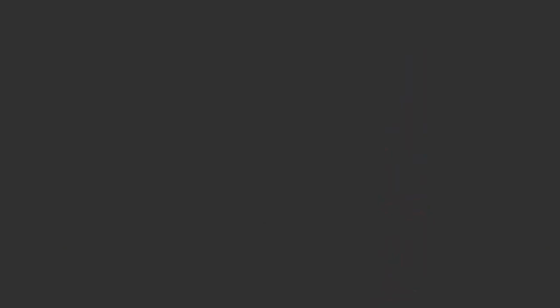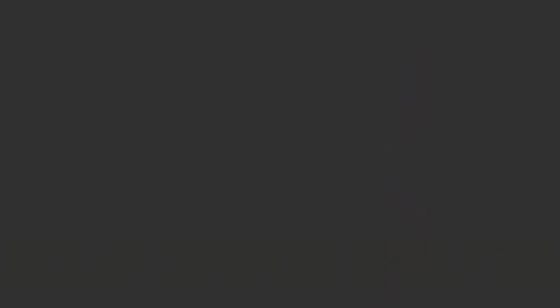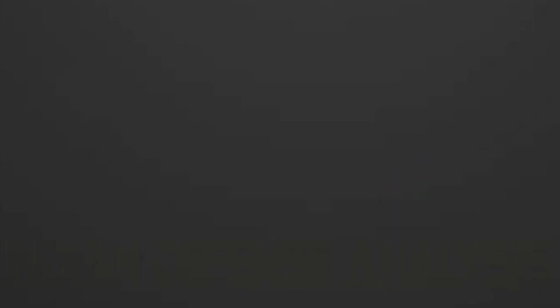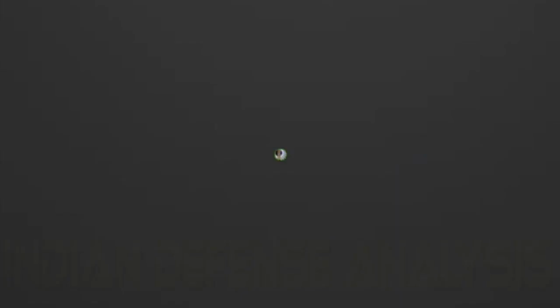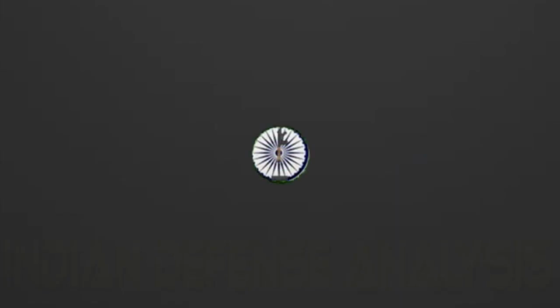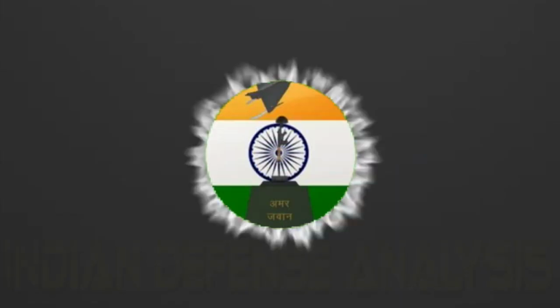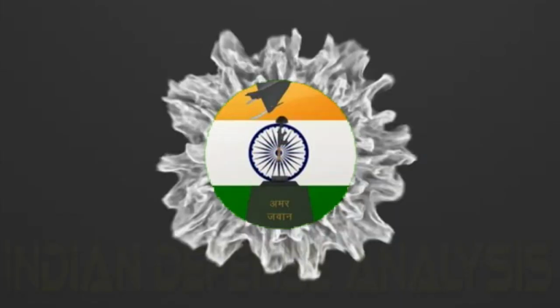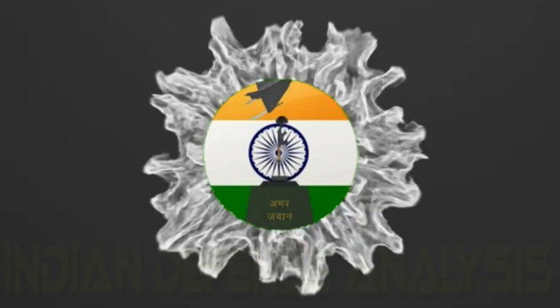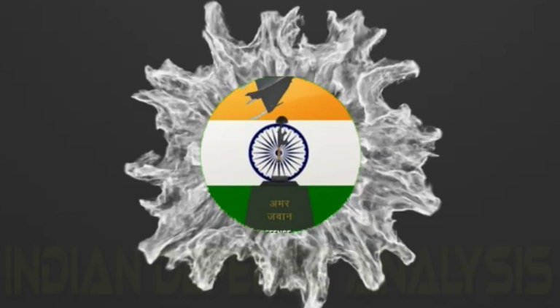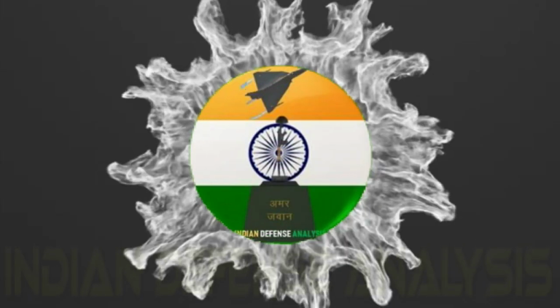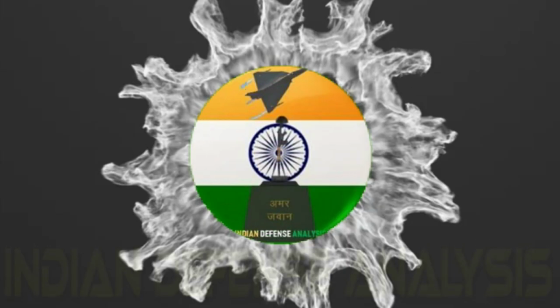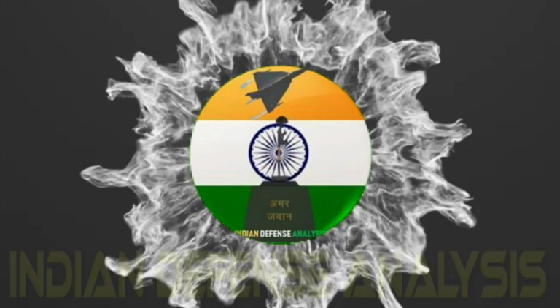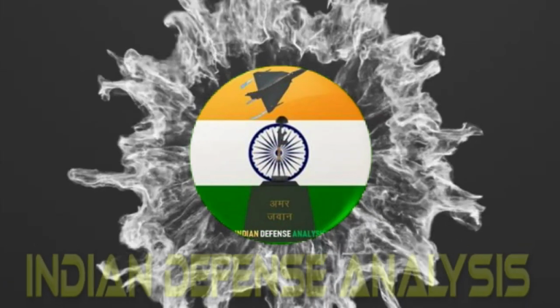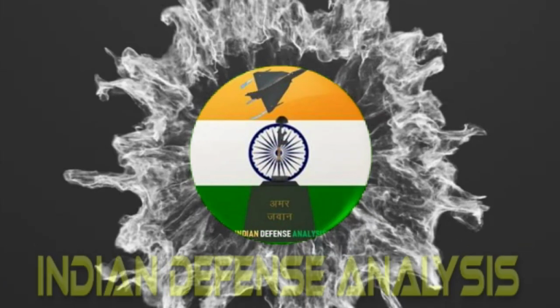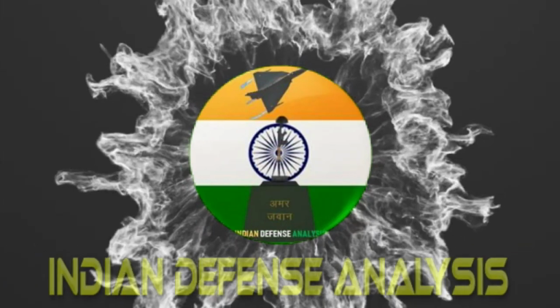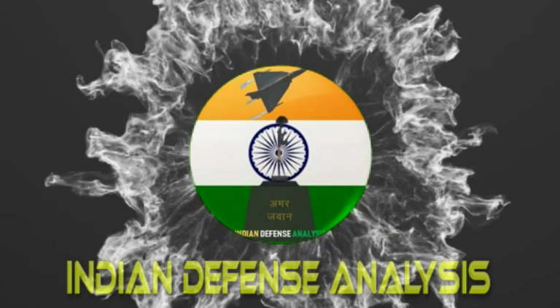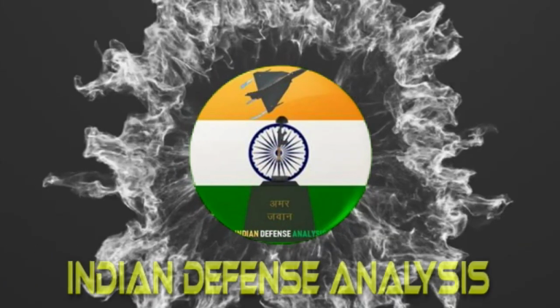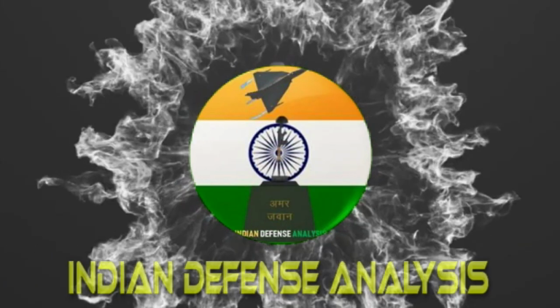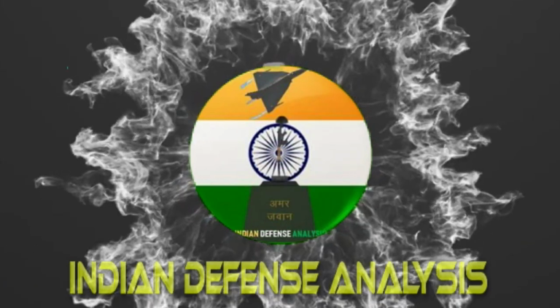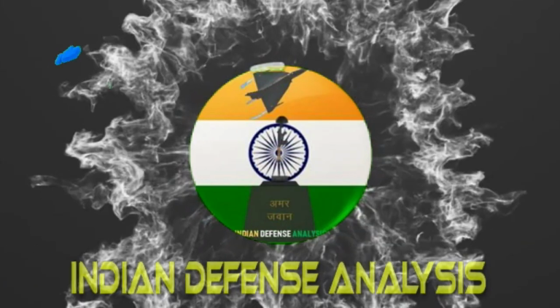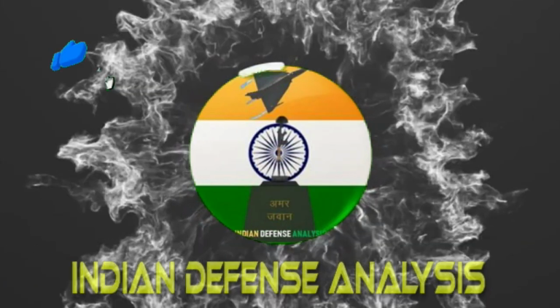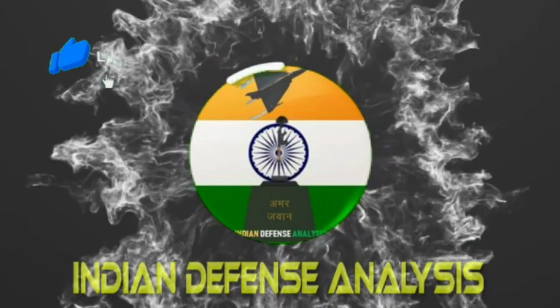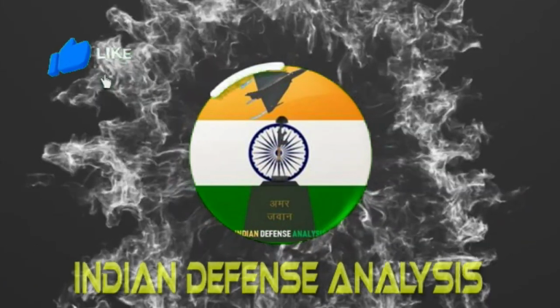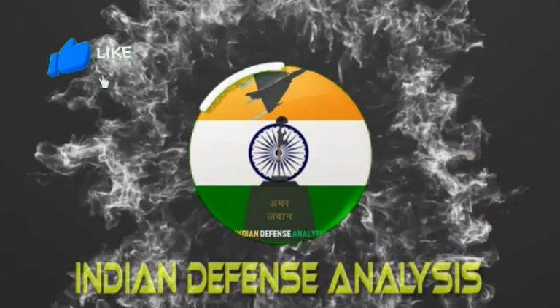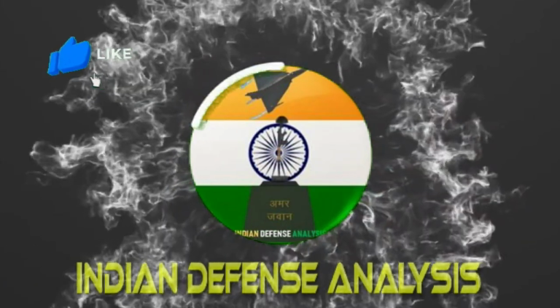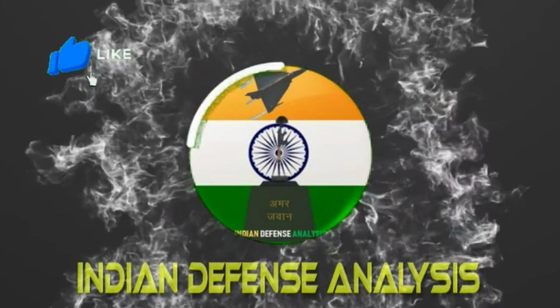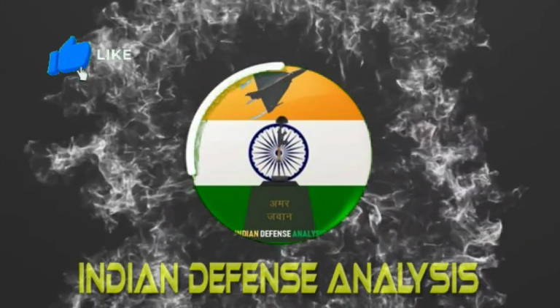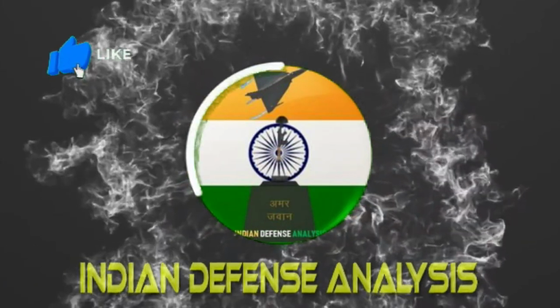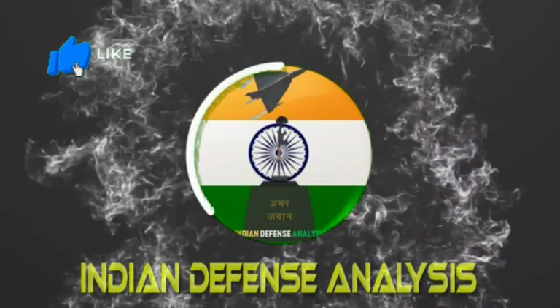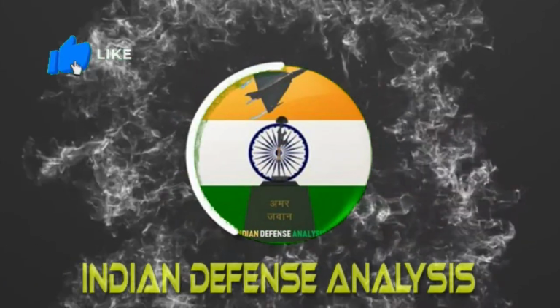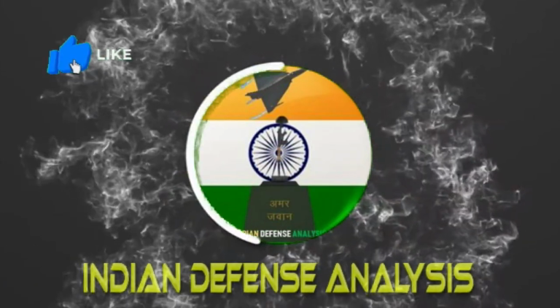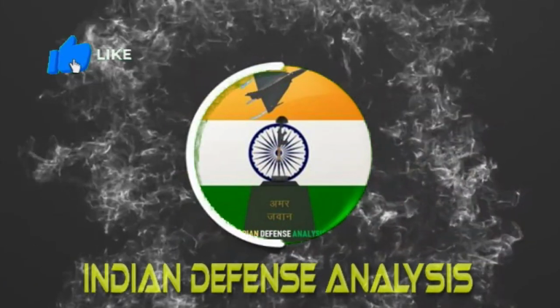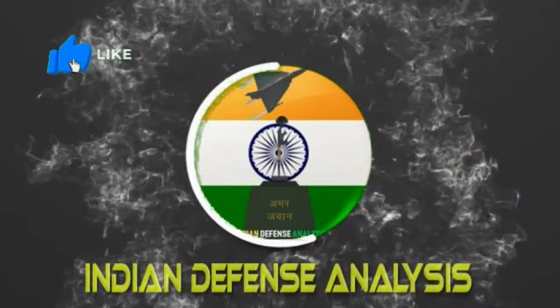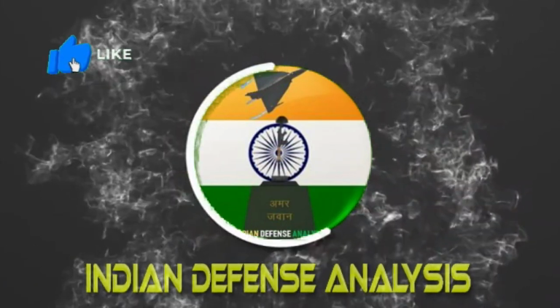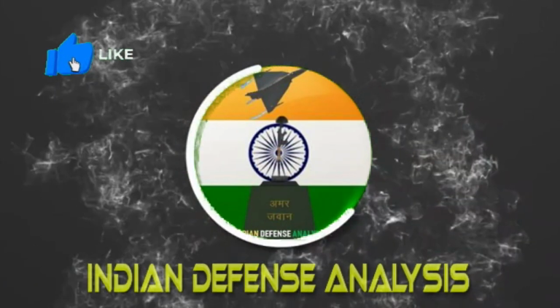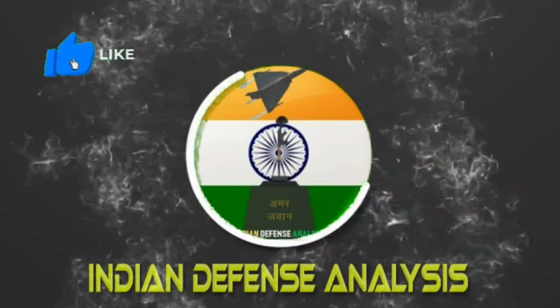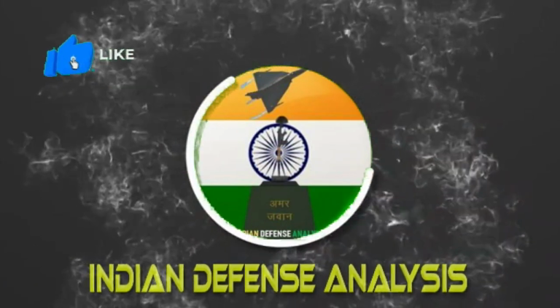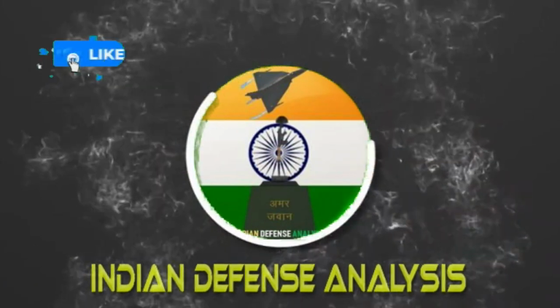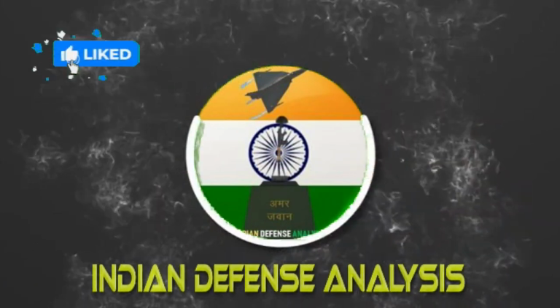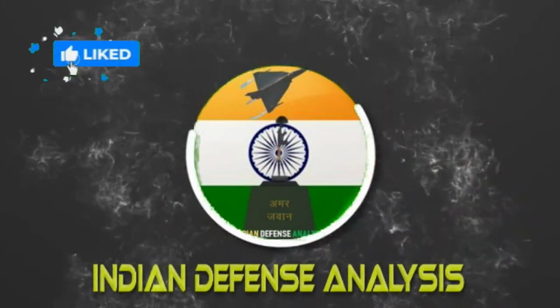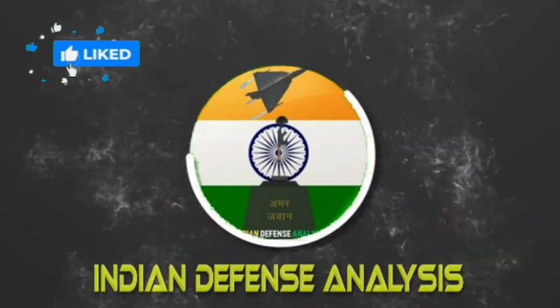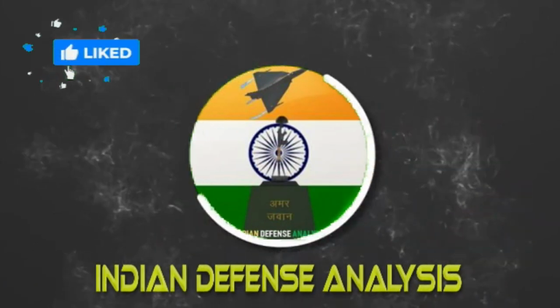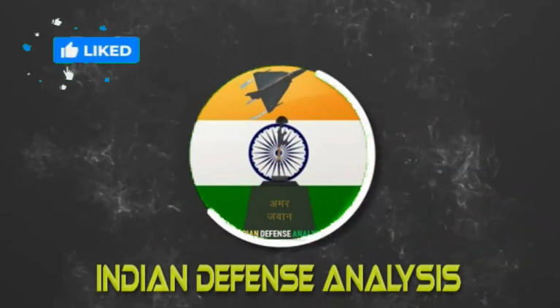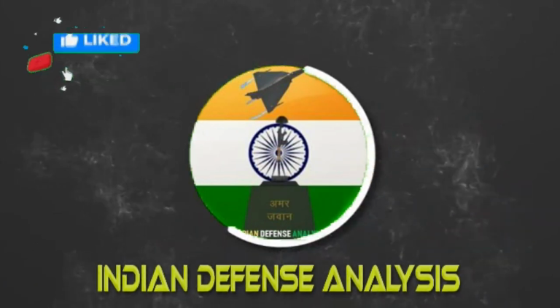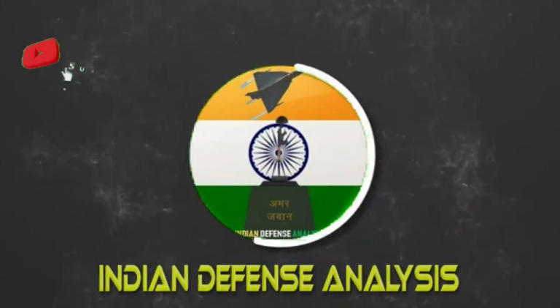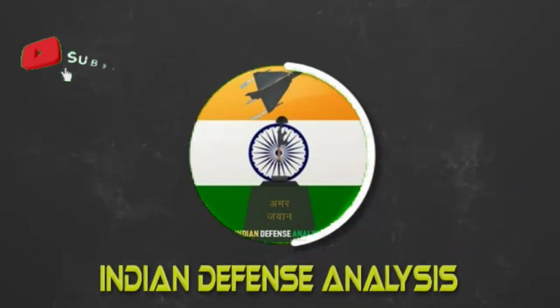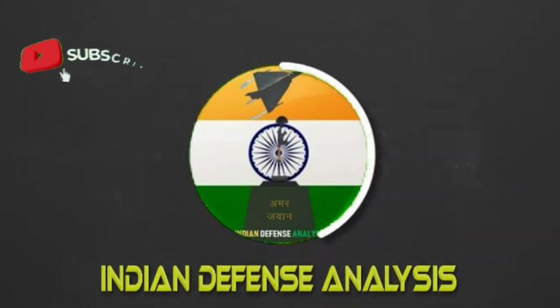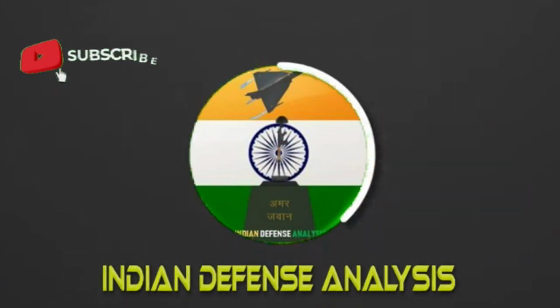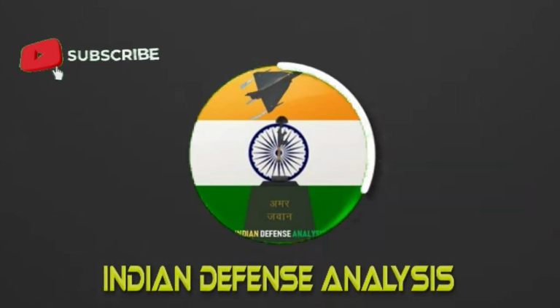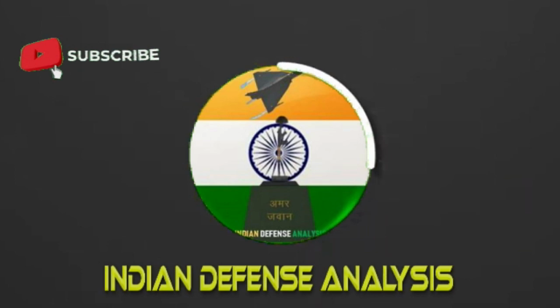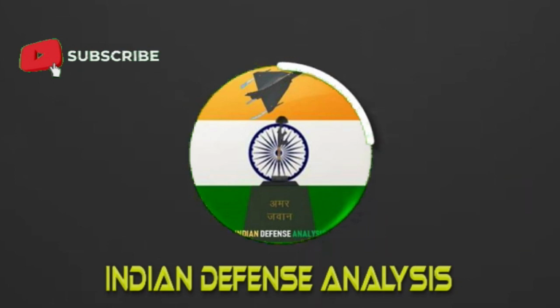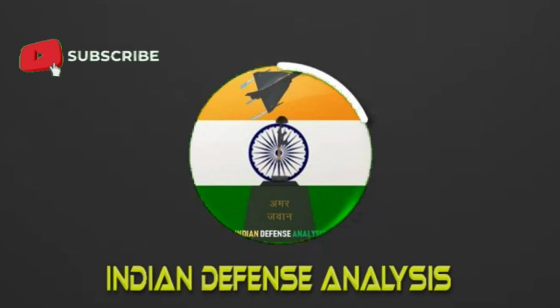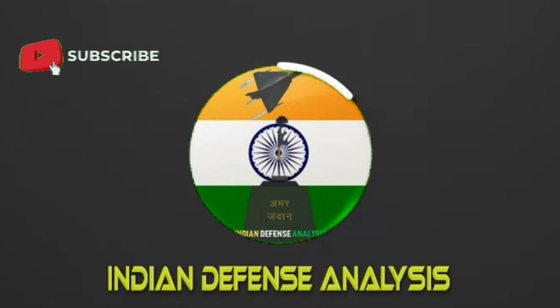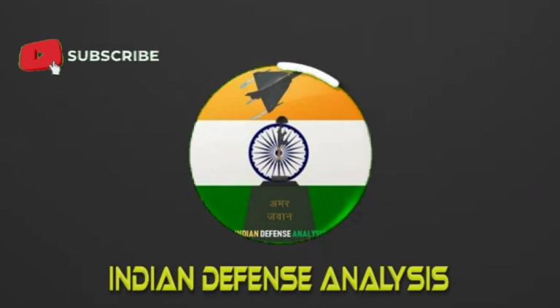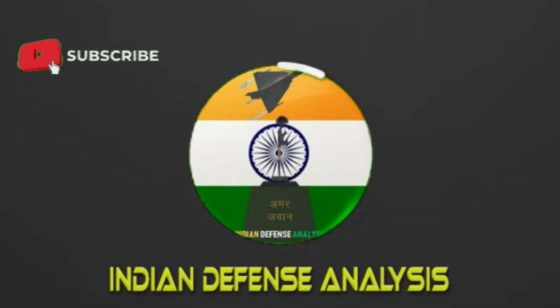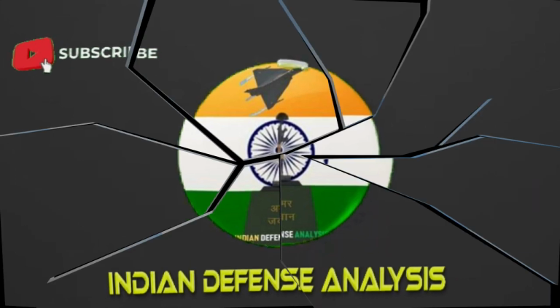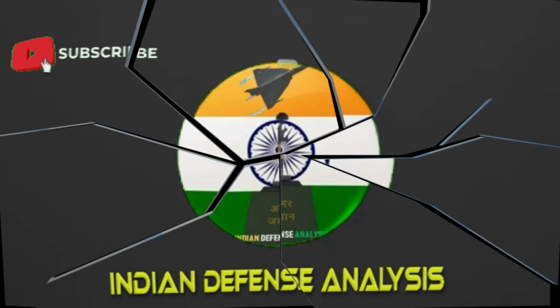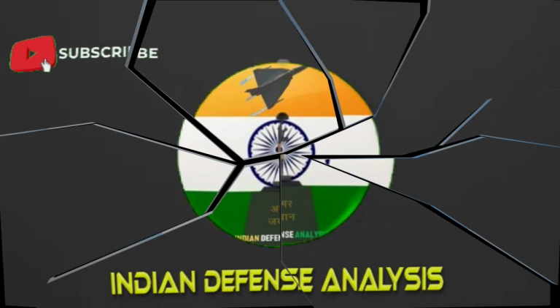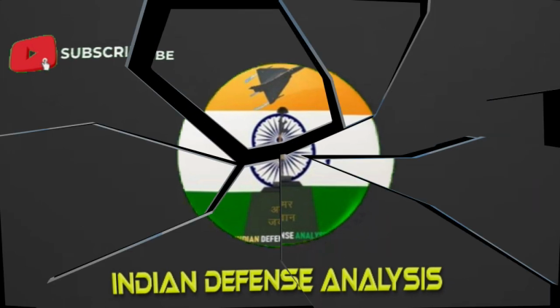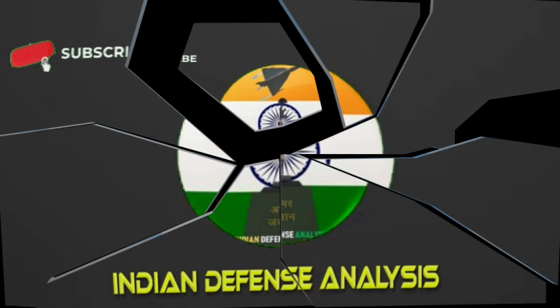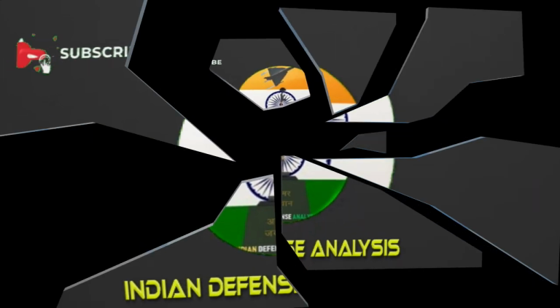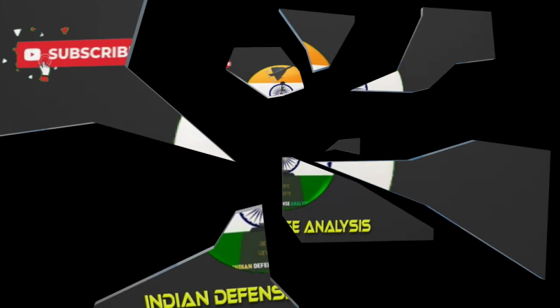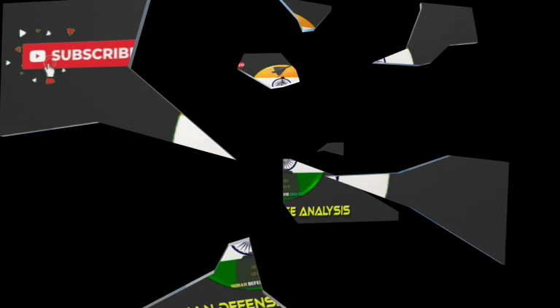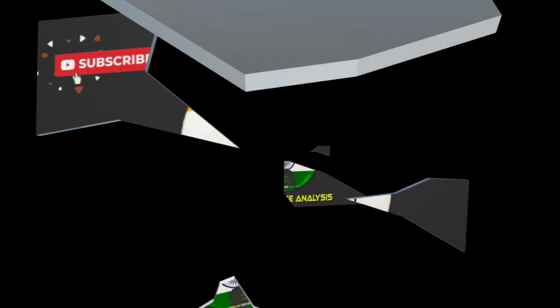Hello and welcome back to ADN Defense Analysis, where we bring you all the latest developments happening in the defense sector.